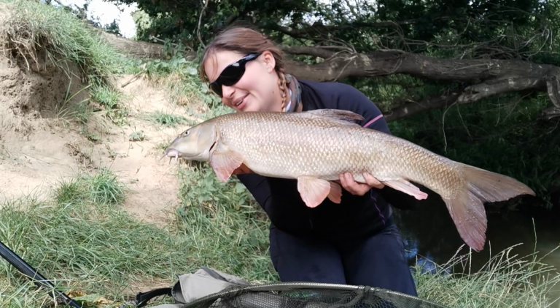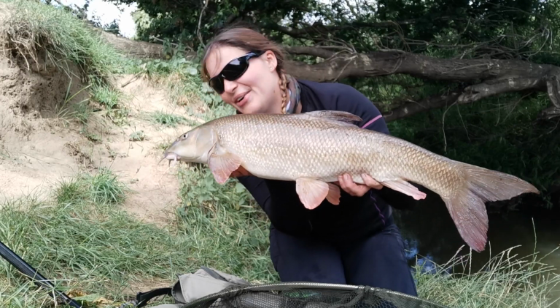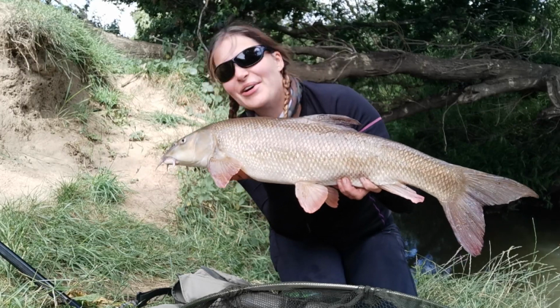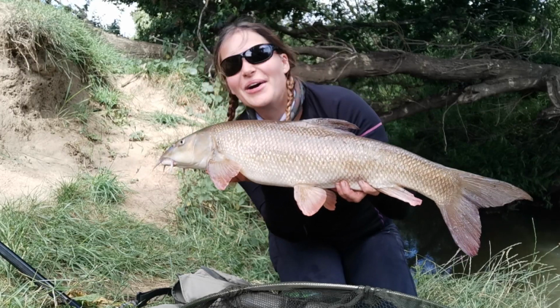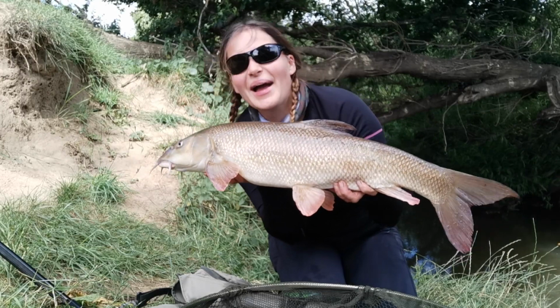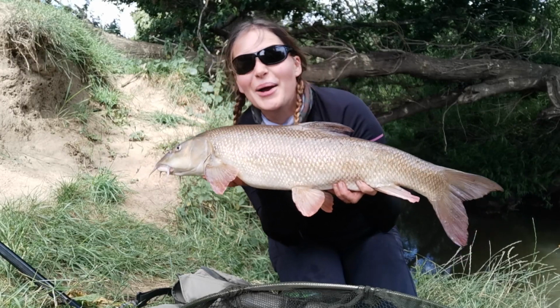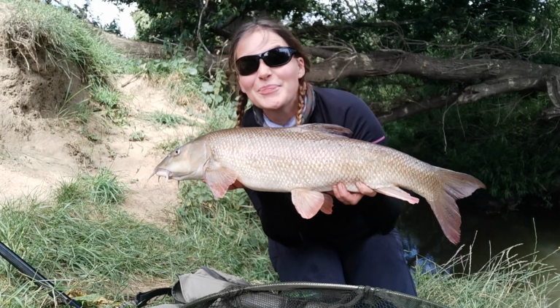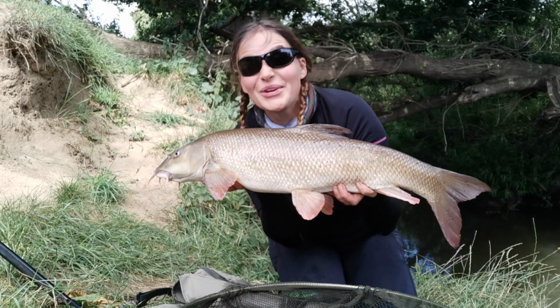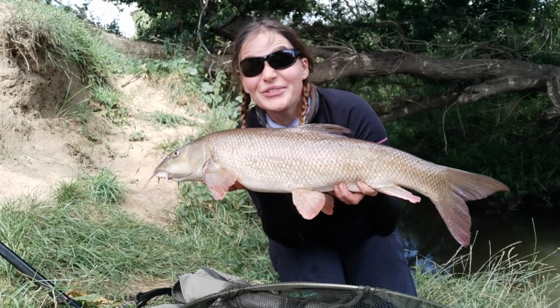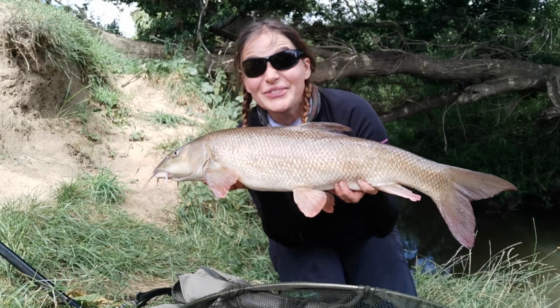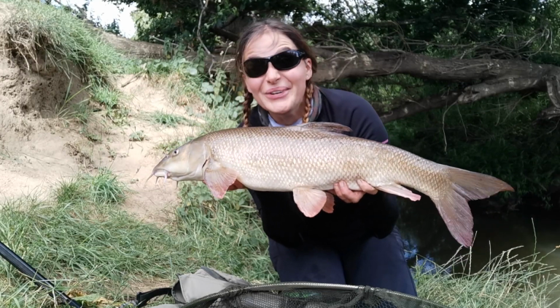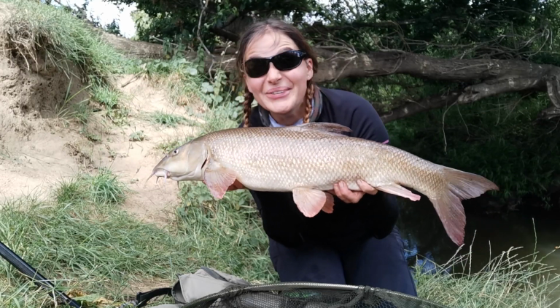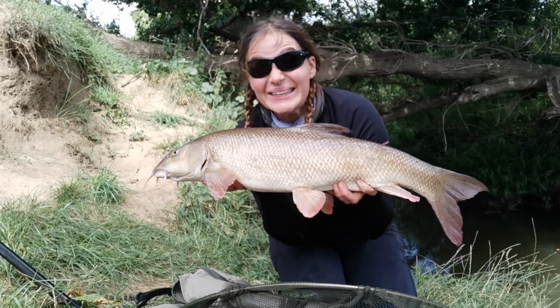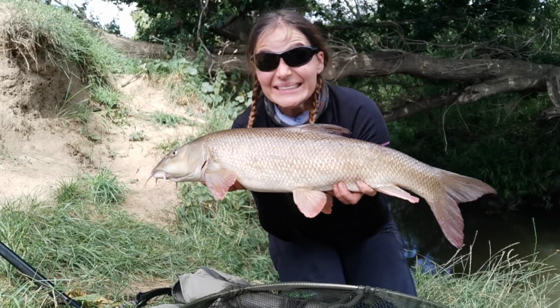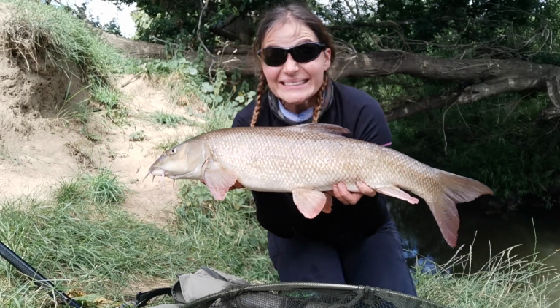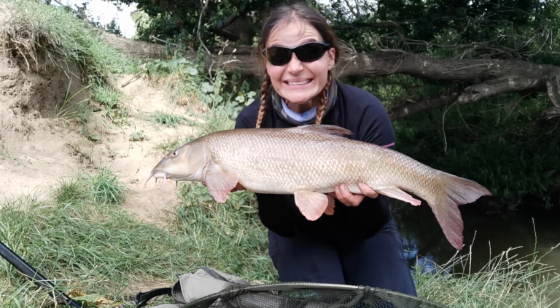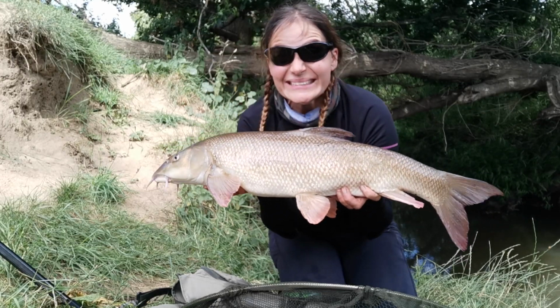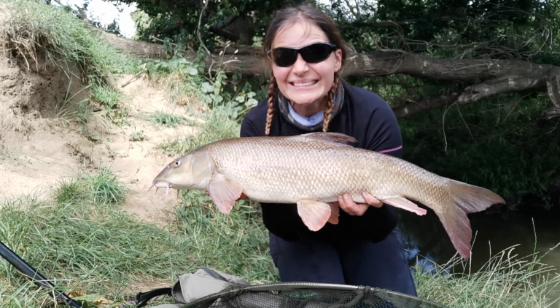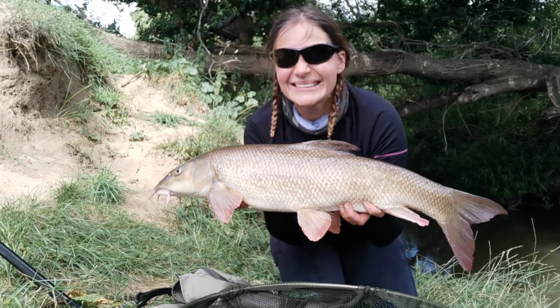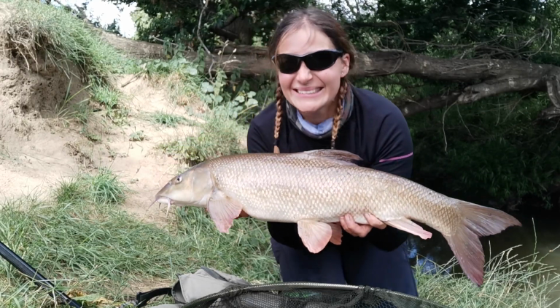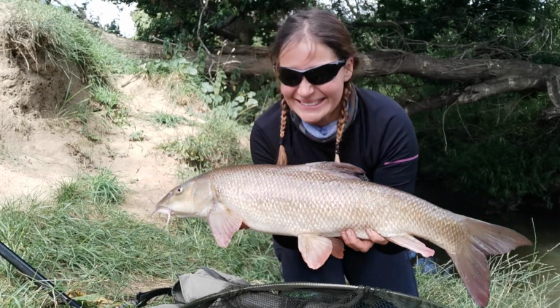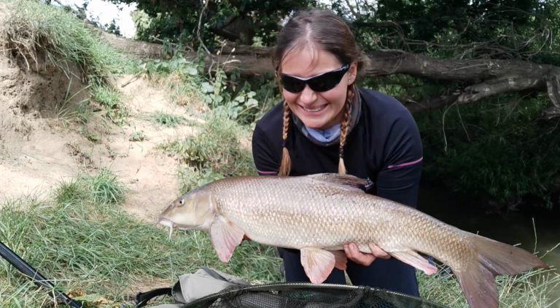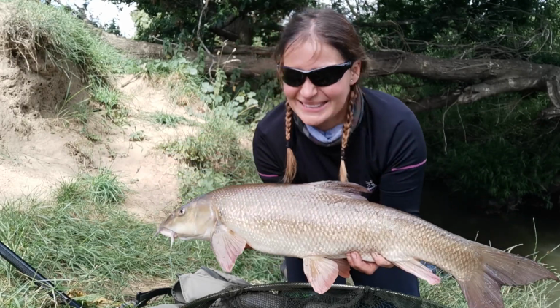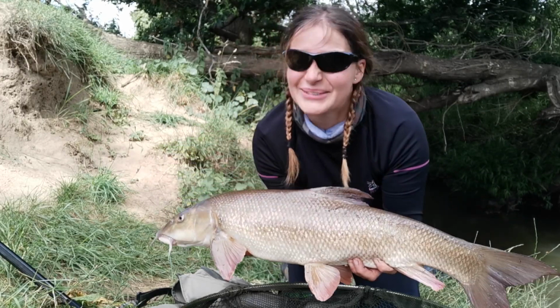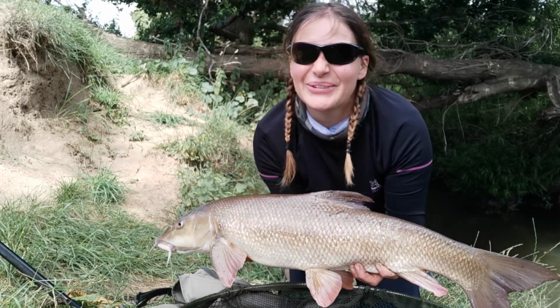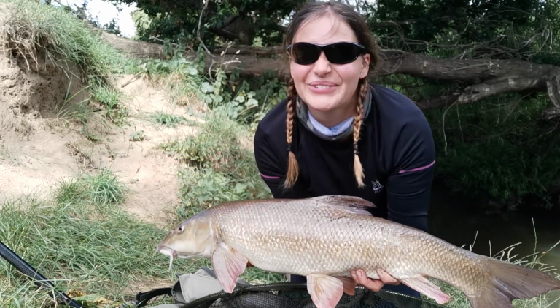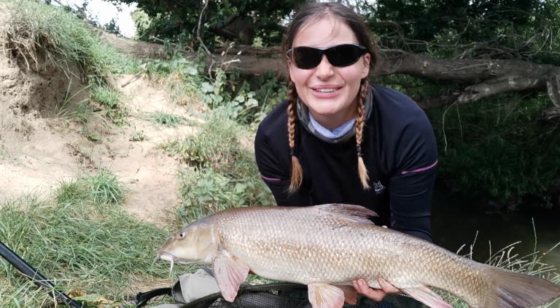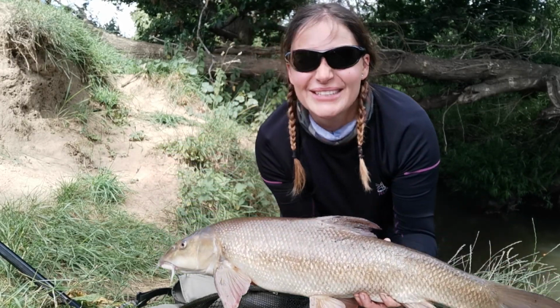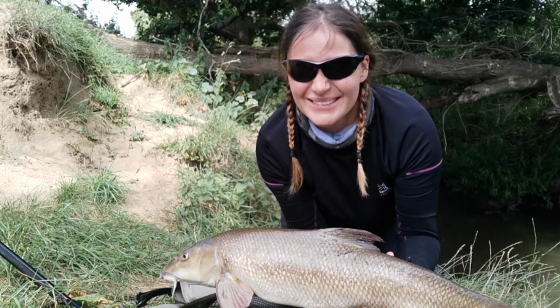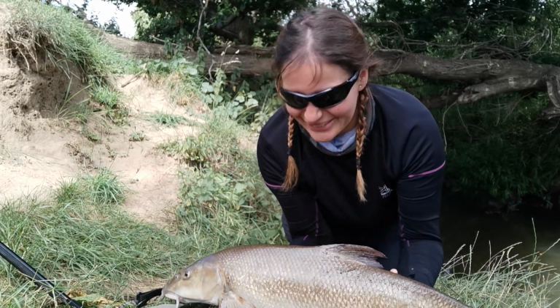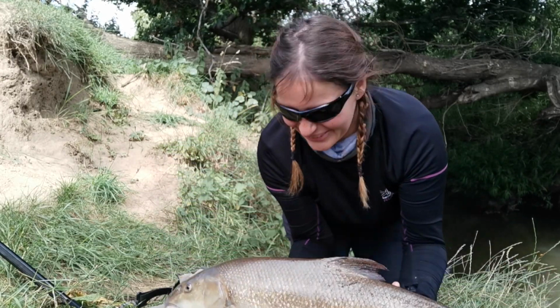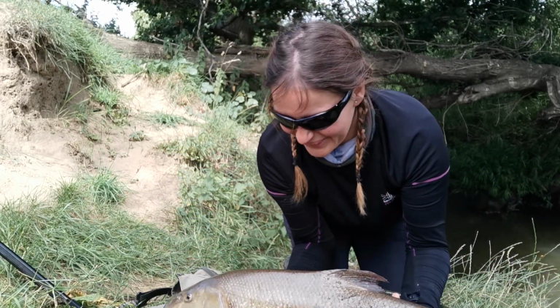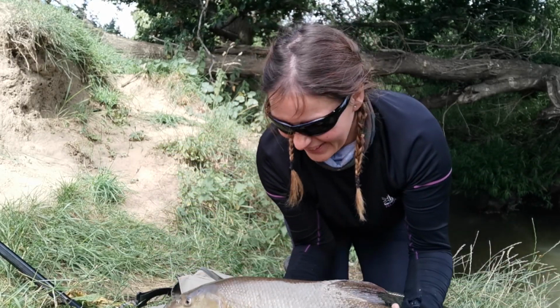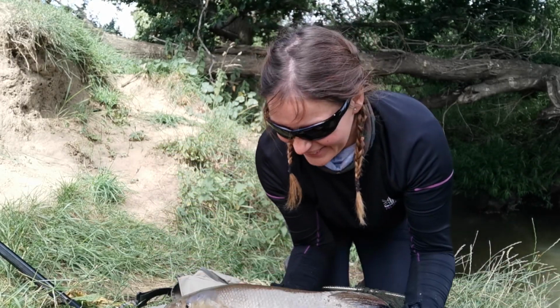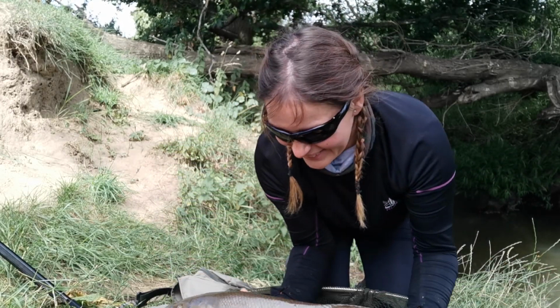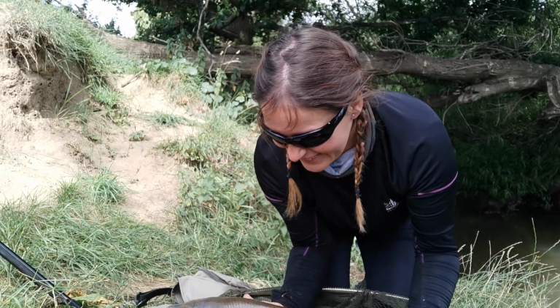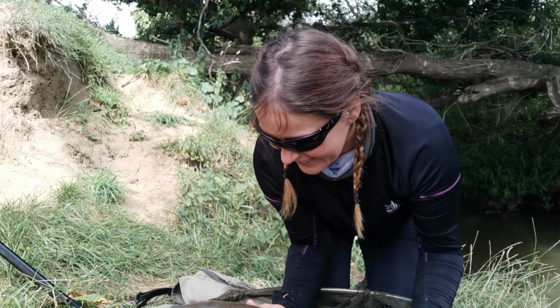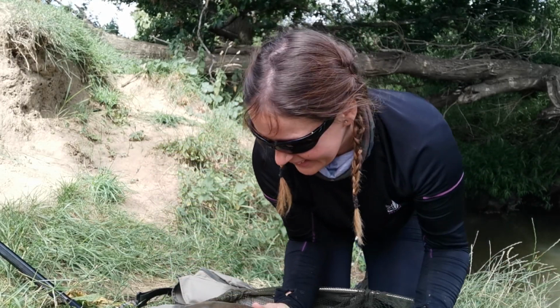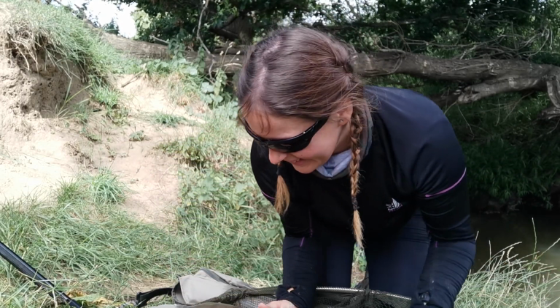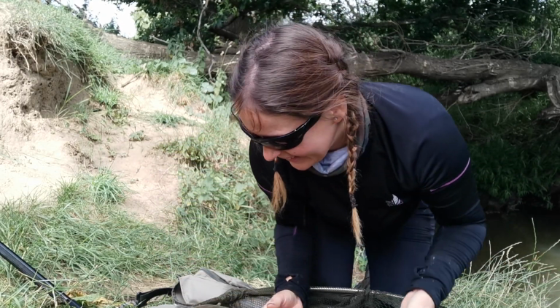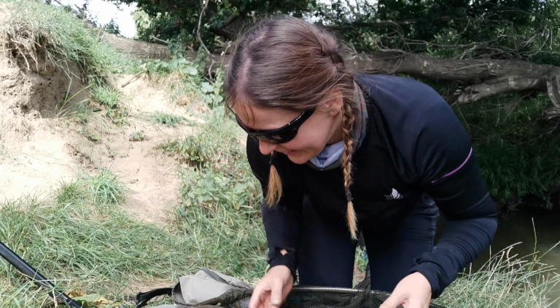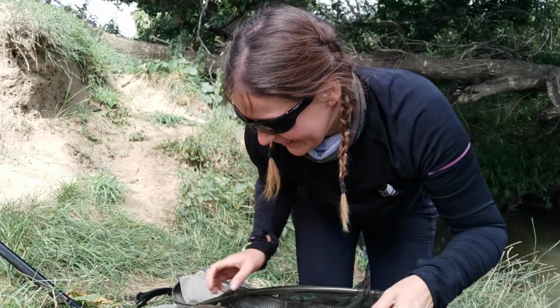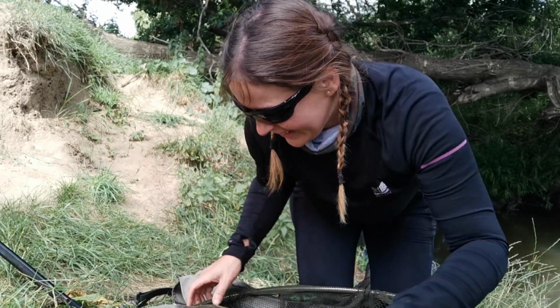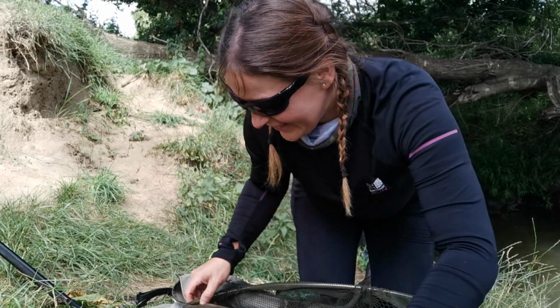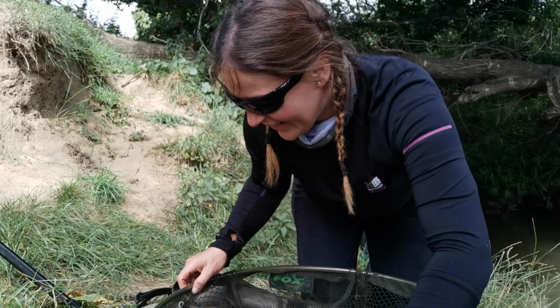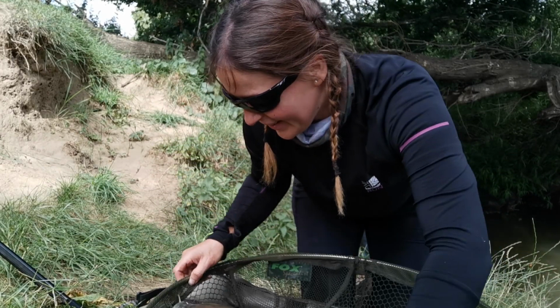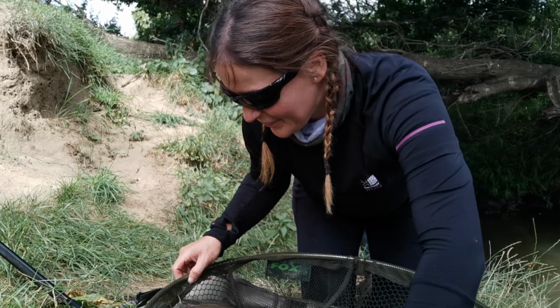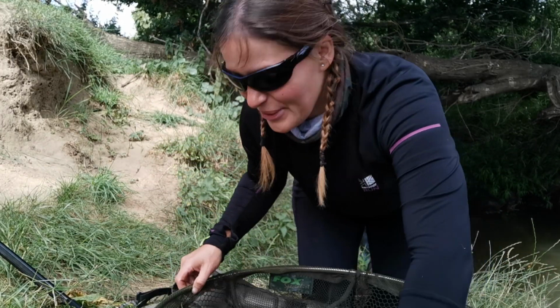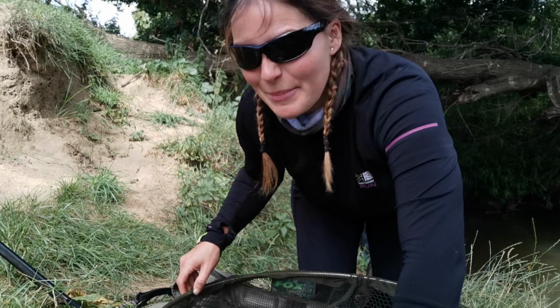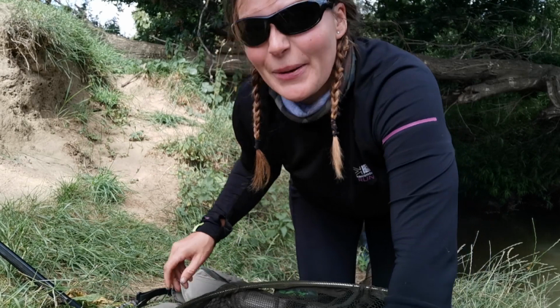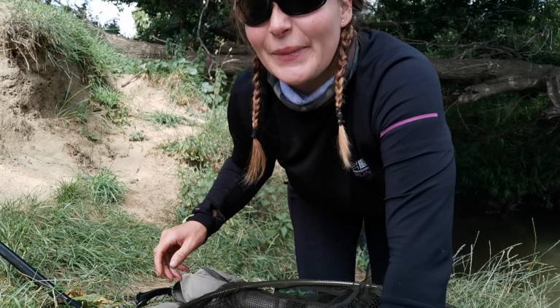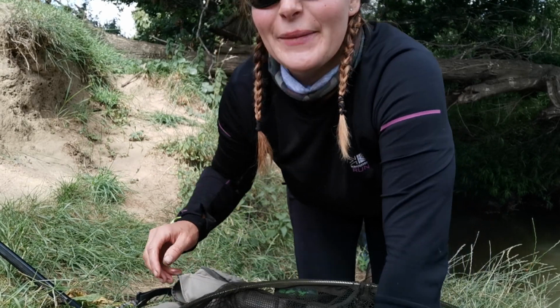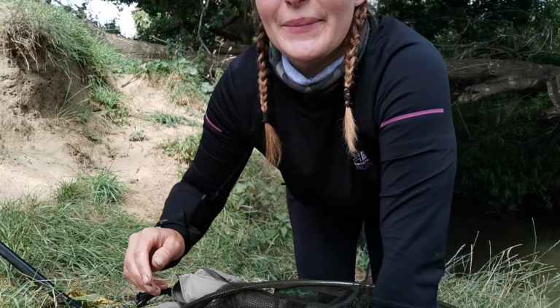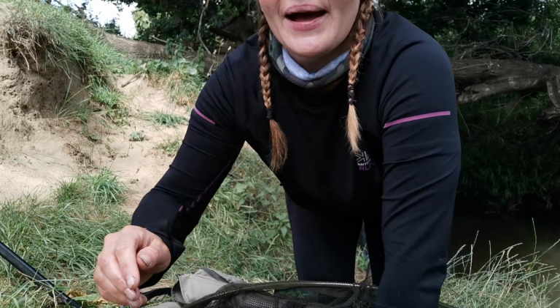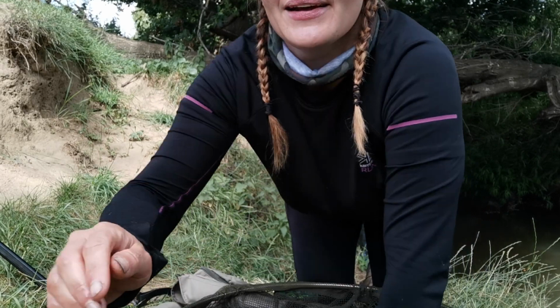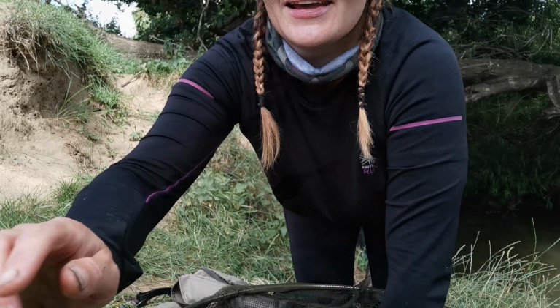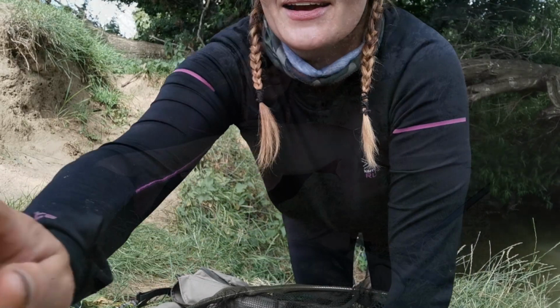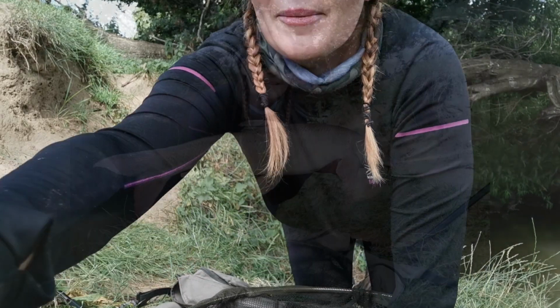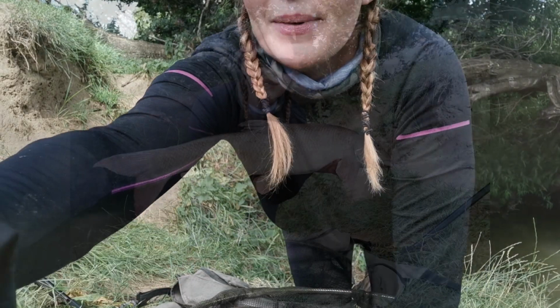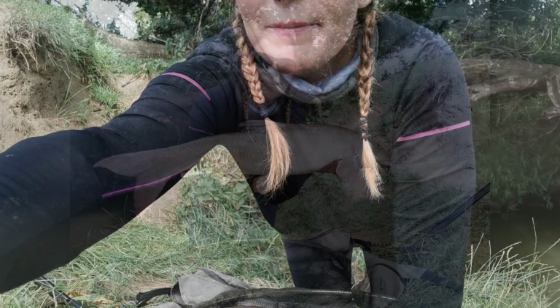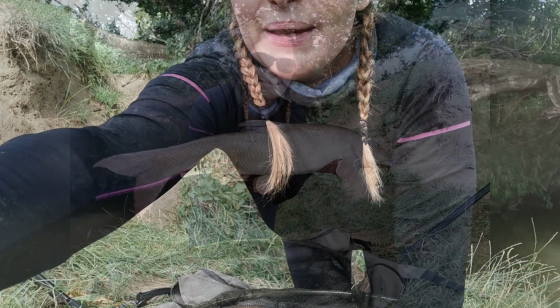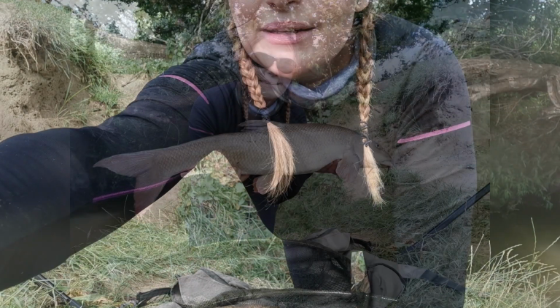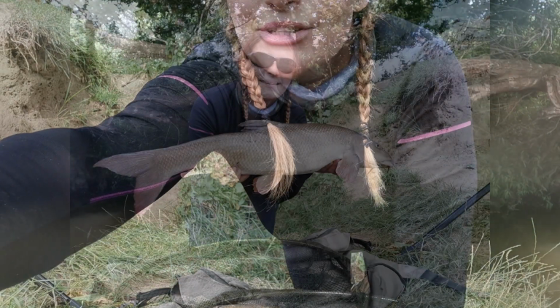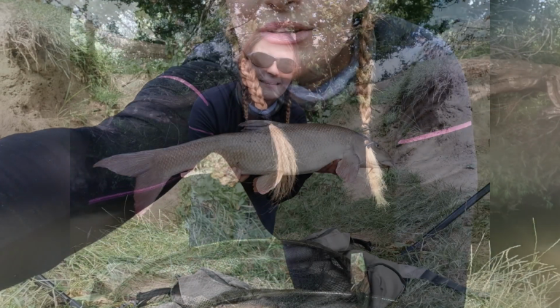Oh, how beautiful. This is what fishing is all about. Right, I'm going to pop it back and get a couple of pictures.